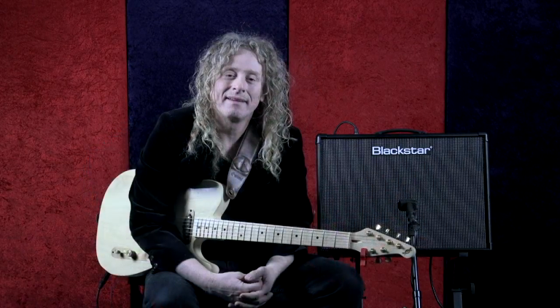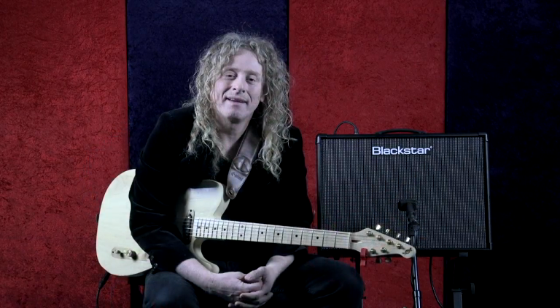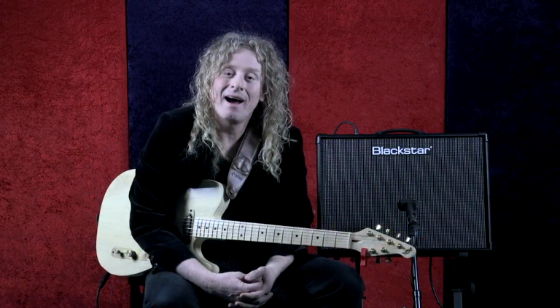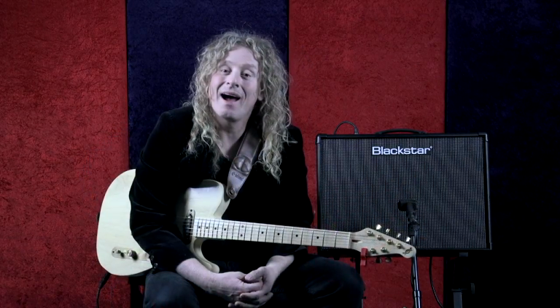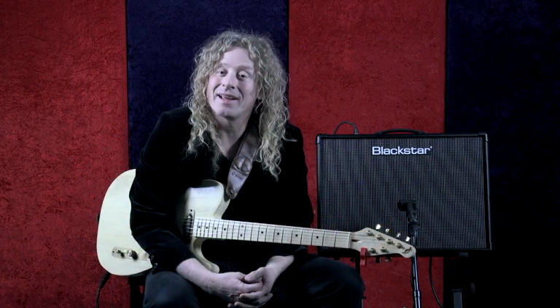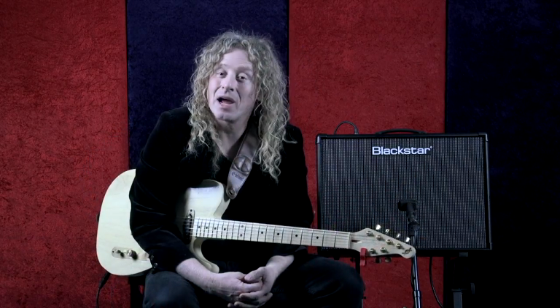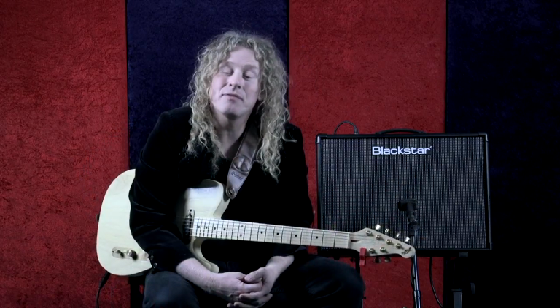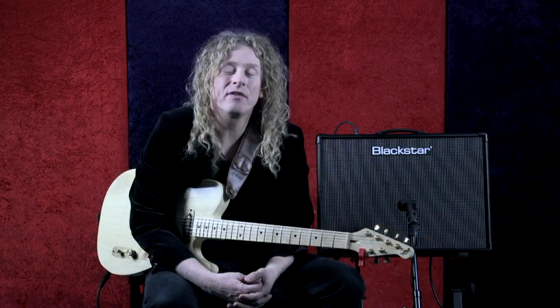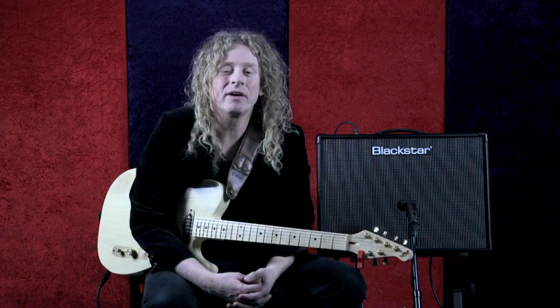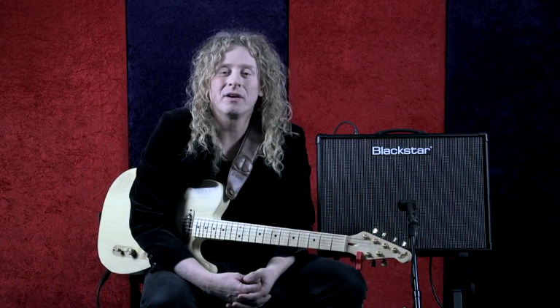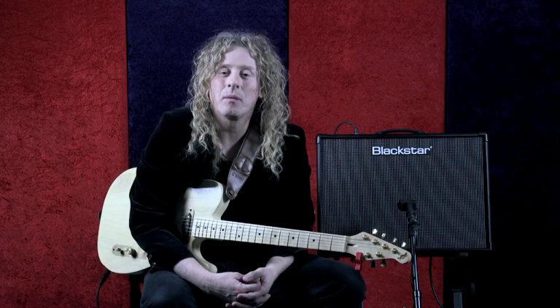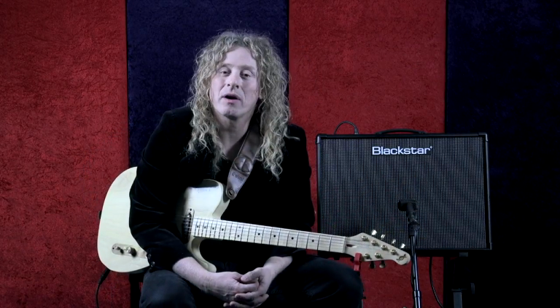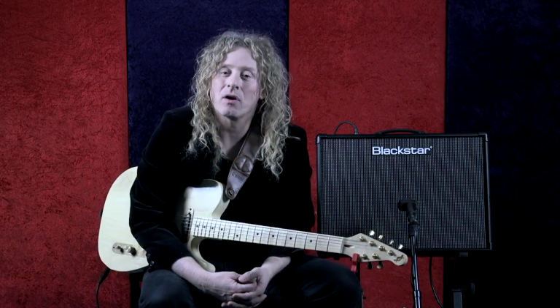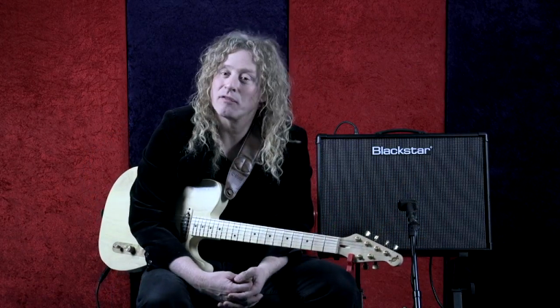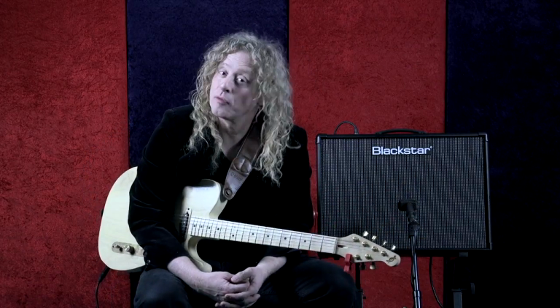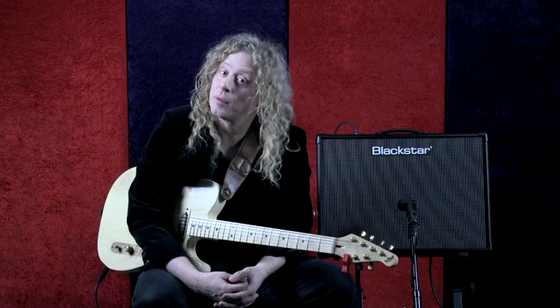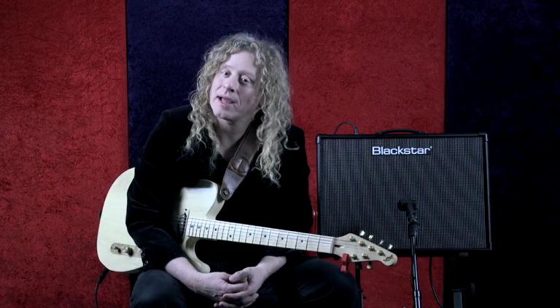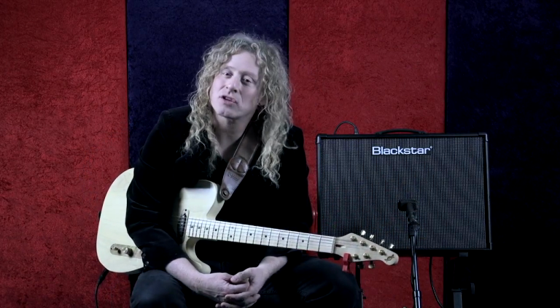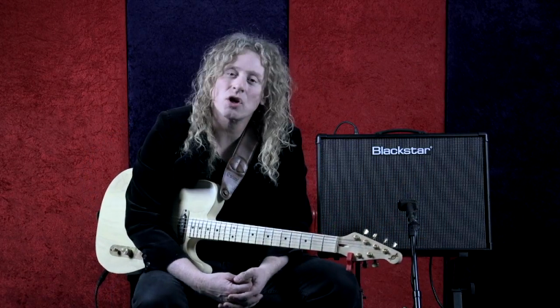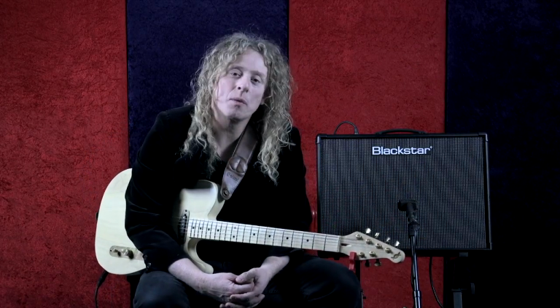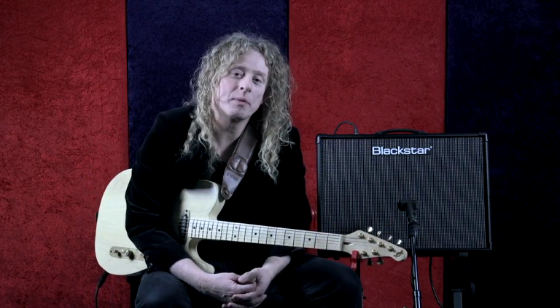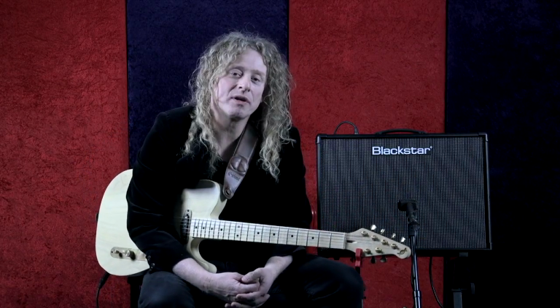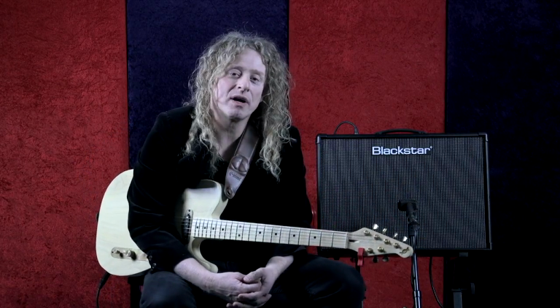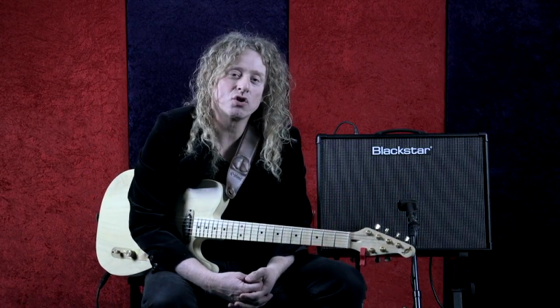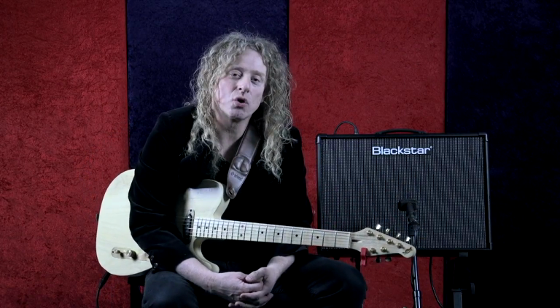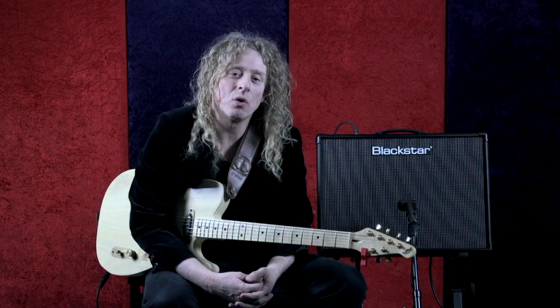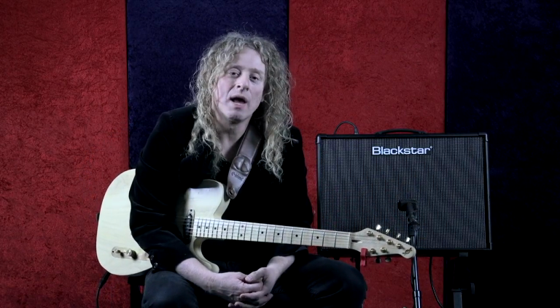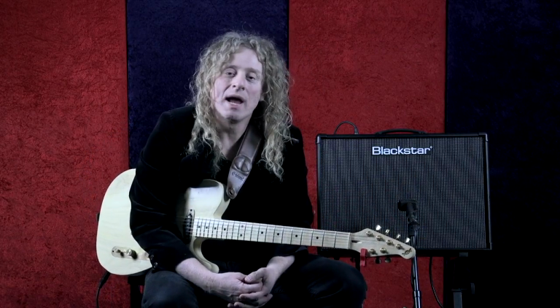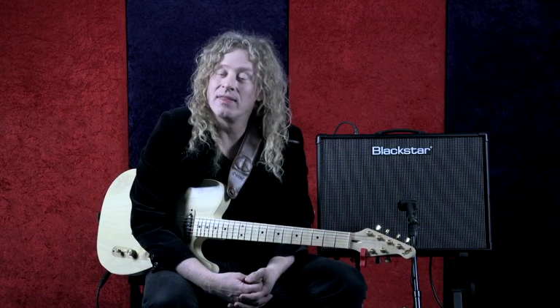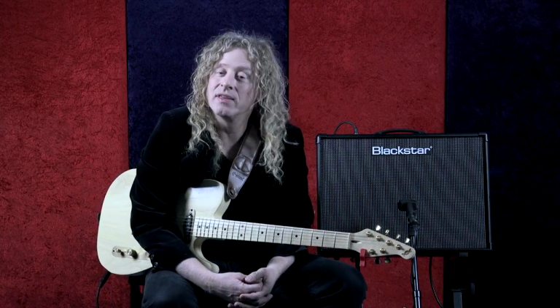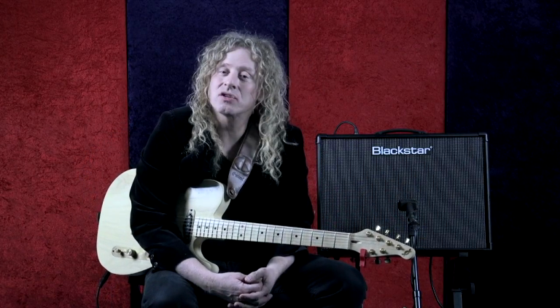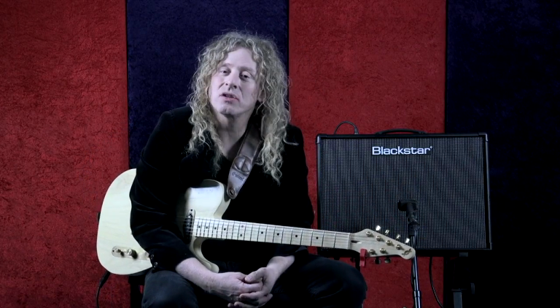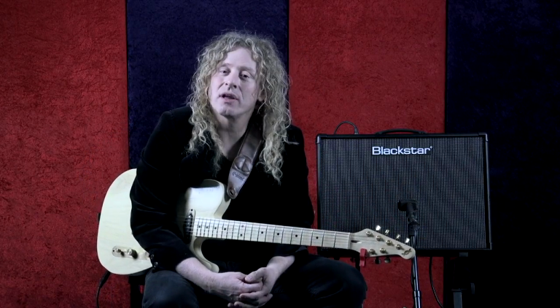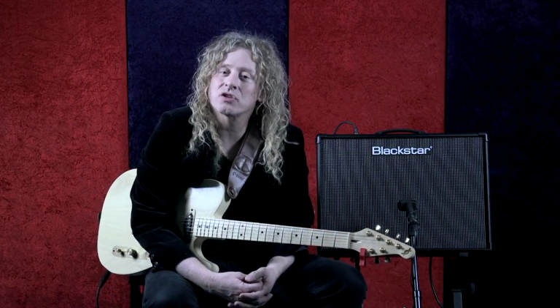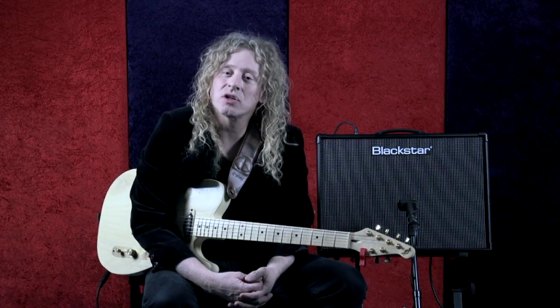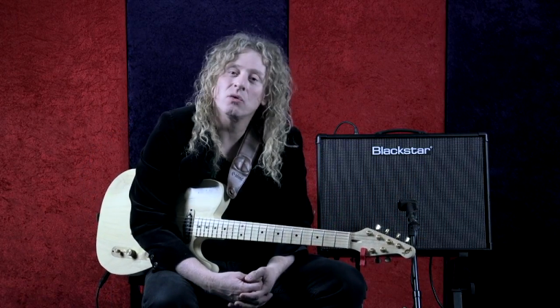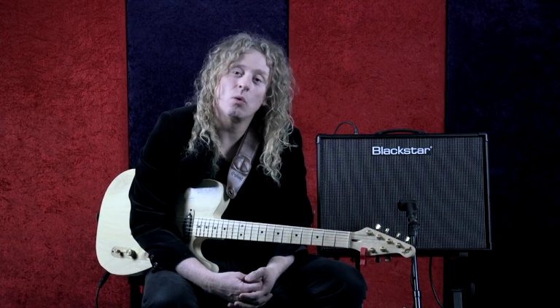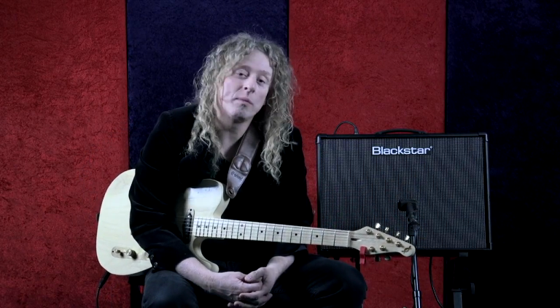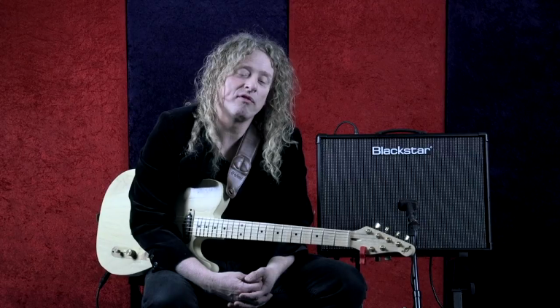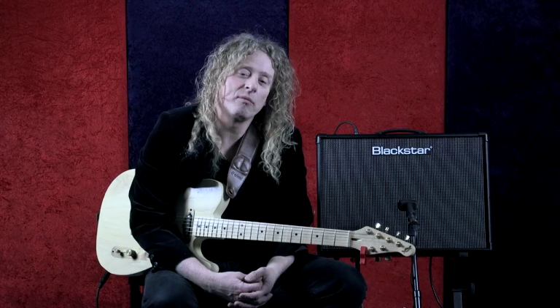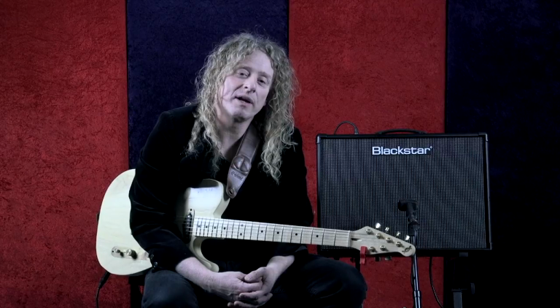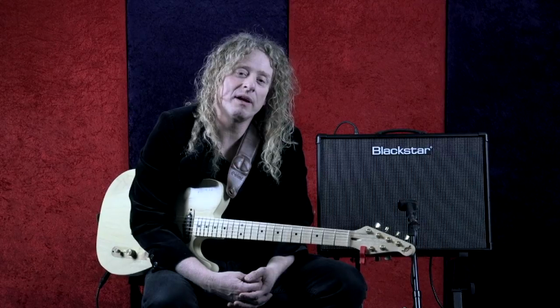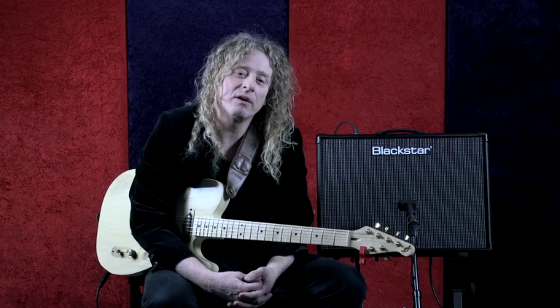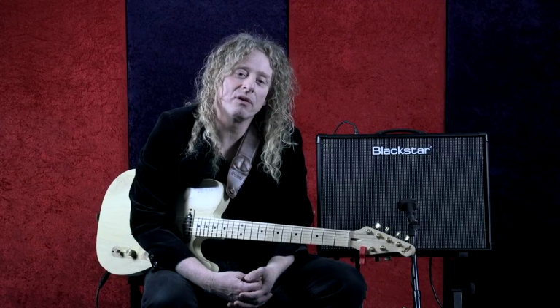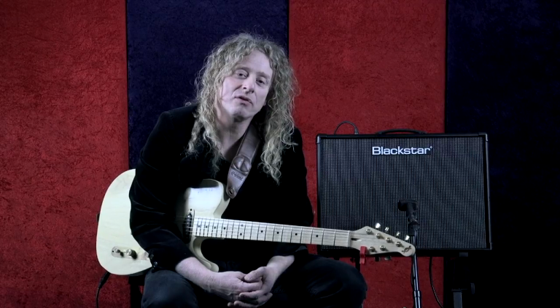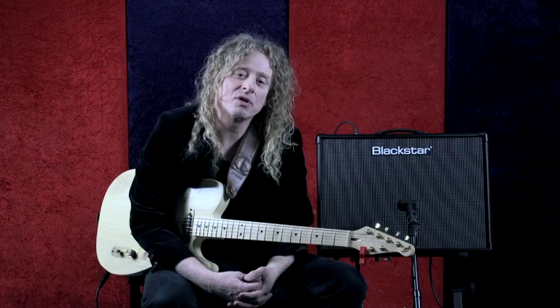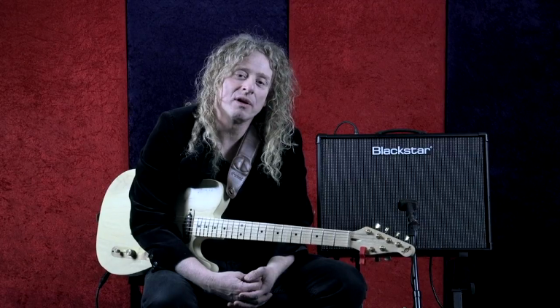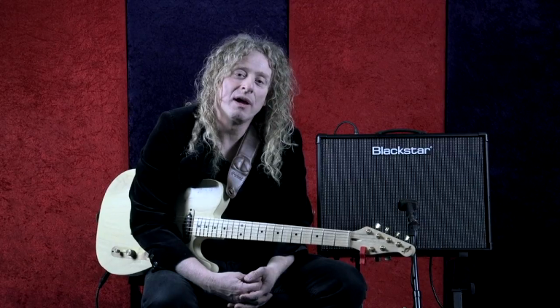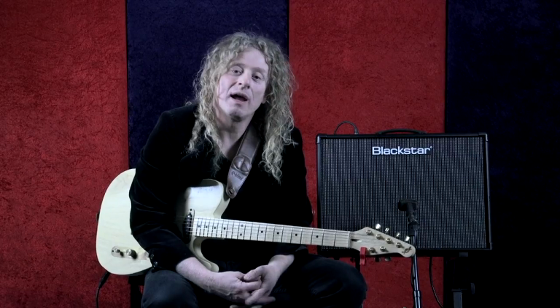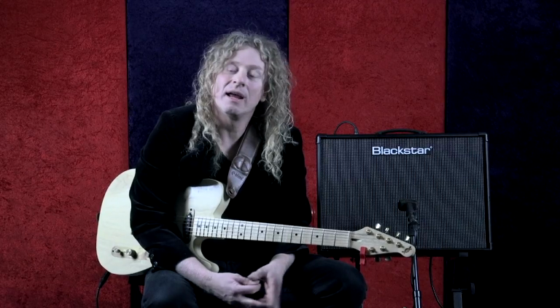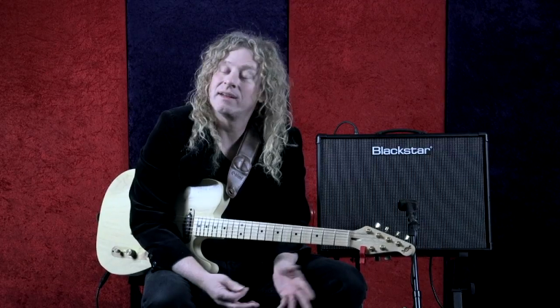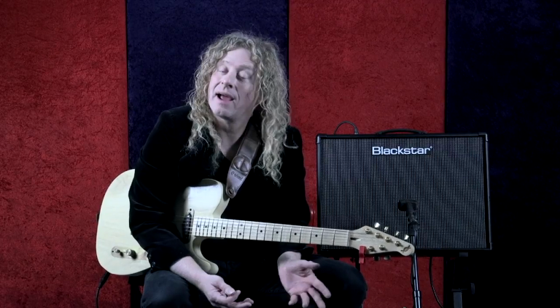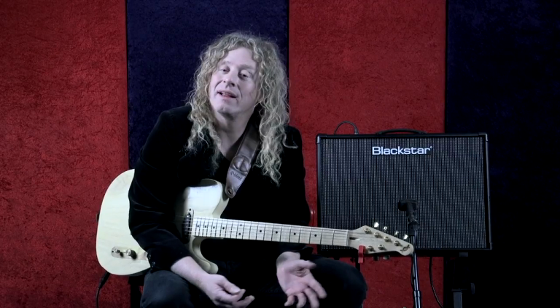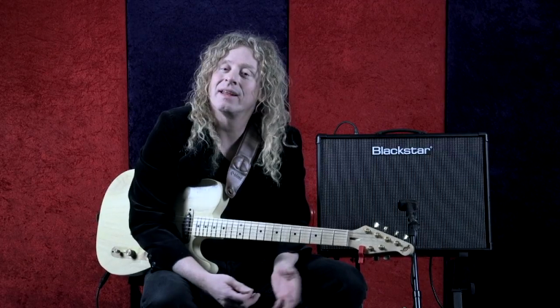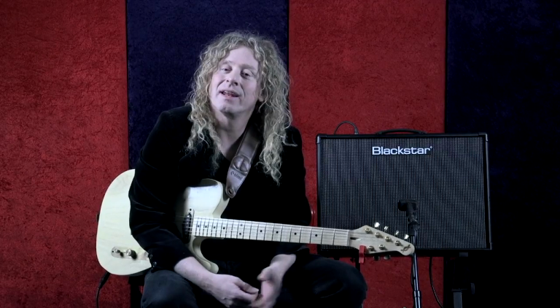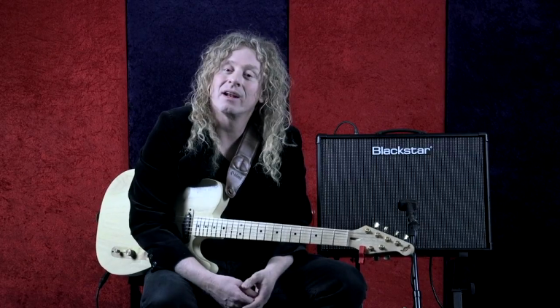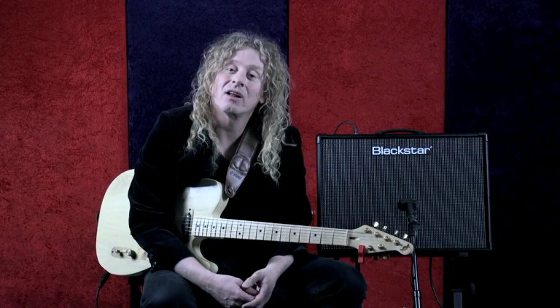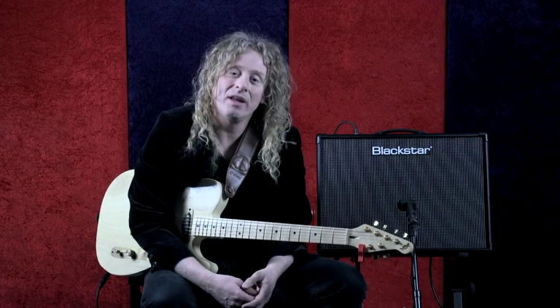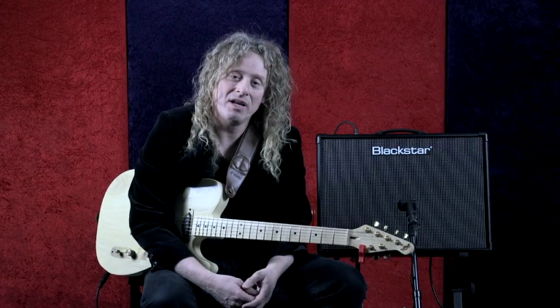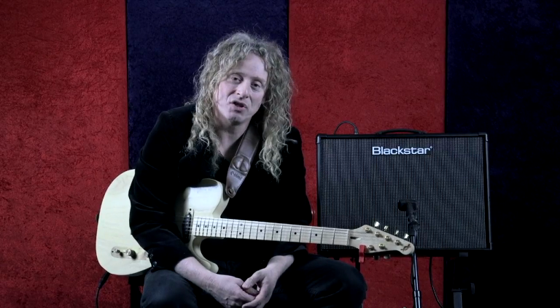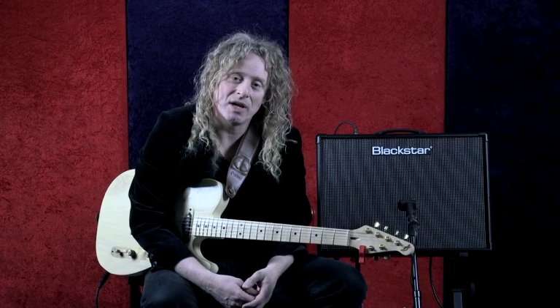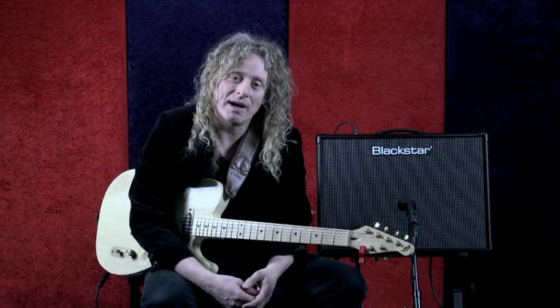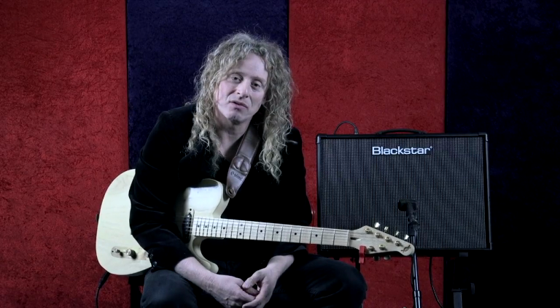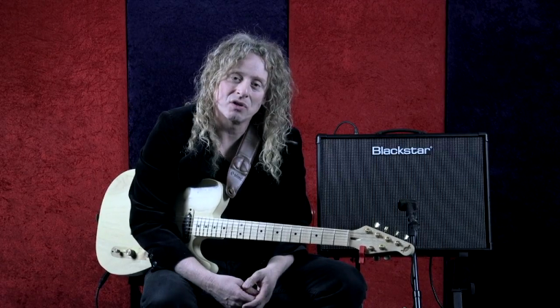Hi, I'm Freddy DiMarco for Blackstar Potential, and this lesson will be for beginners on dialing in clean sounds.